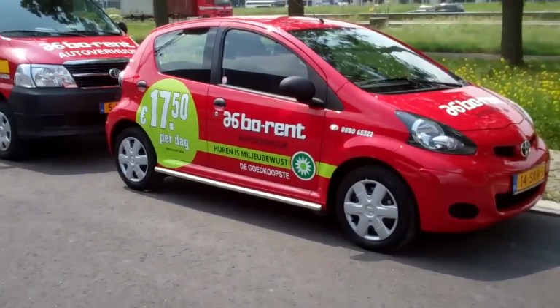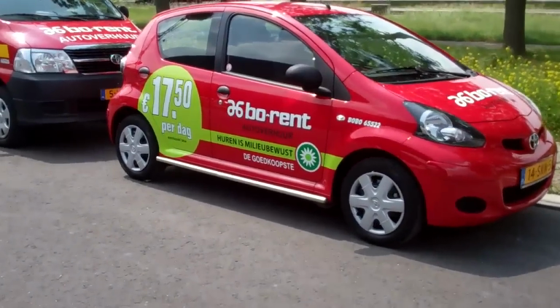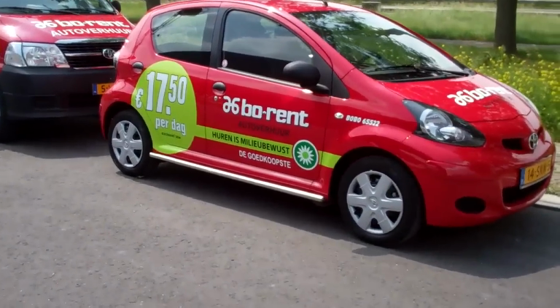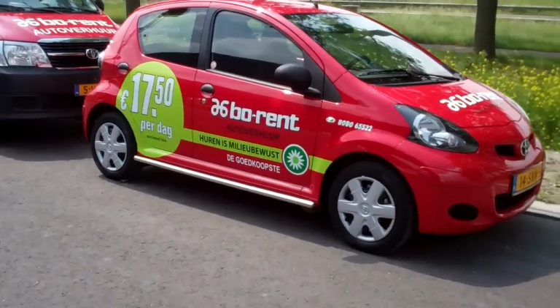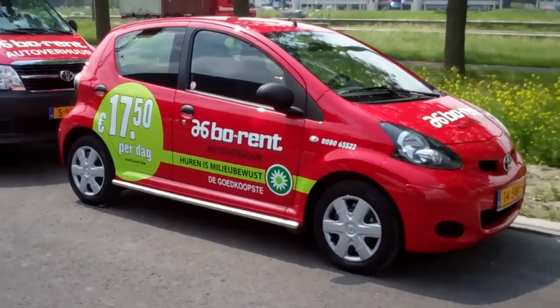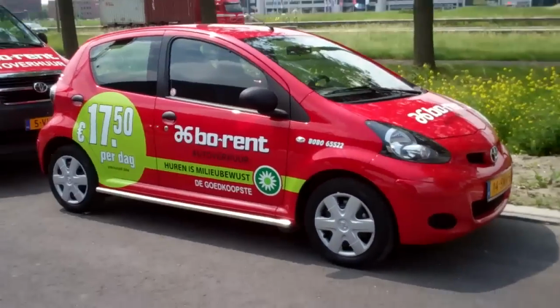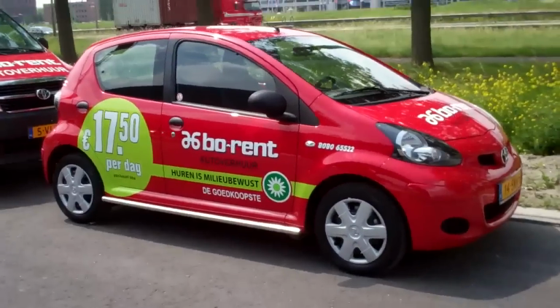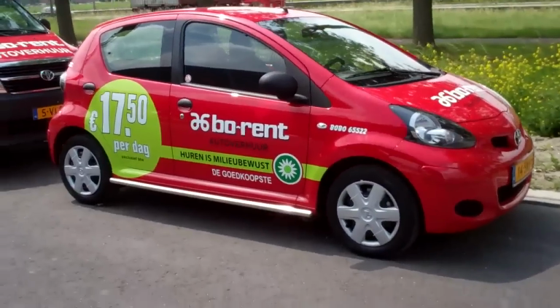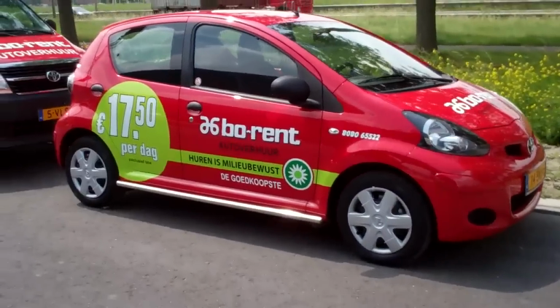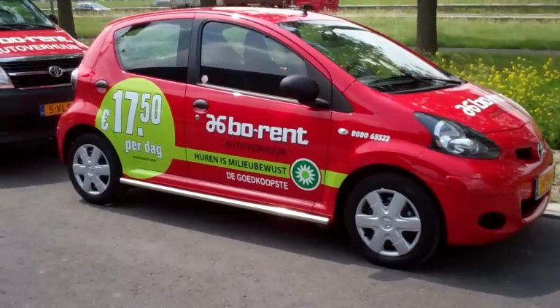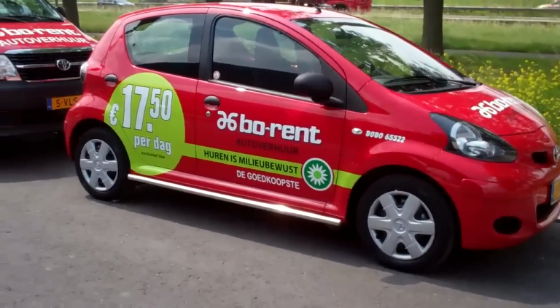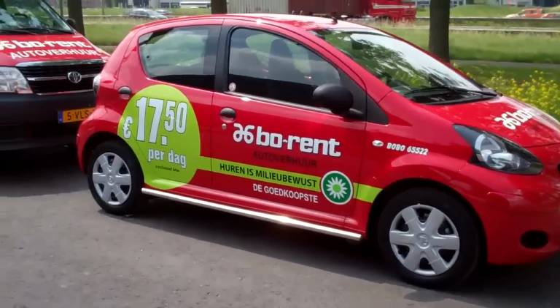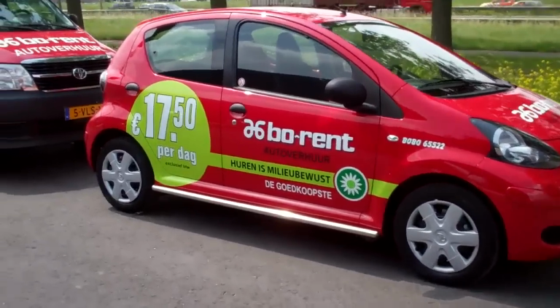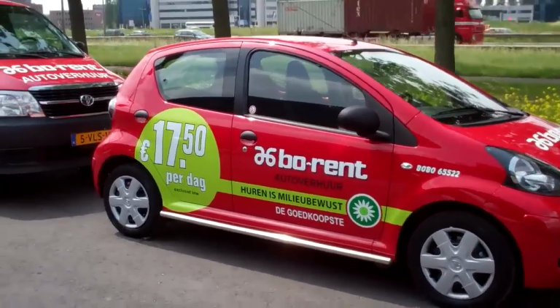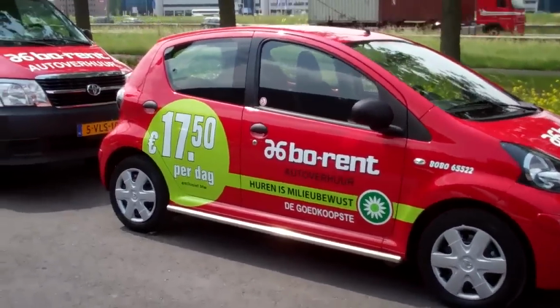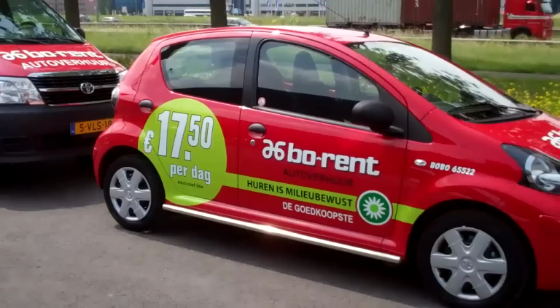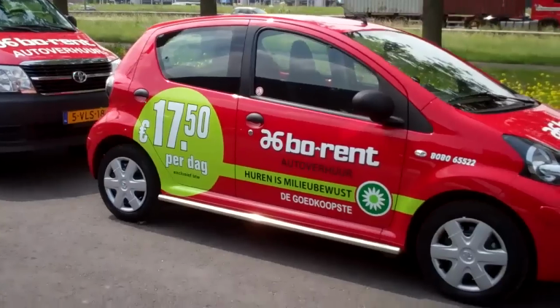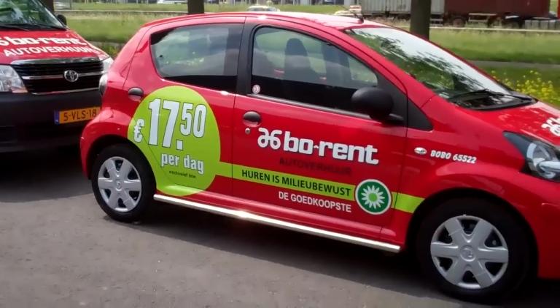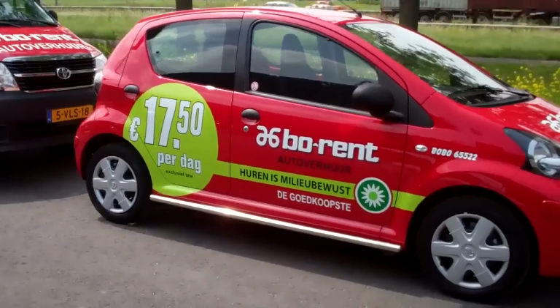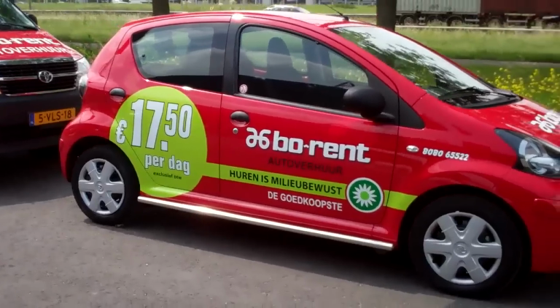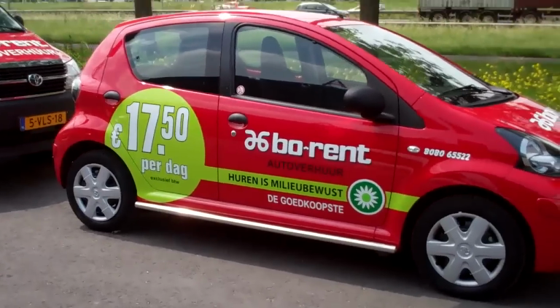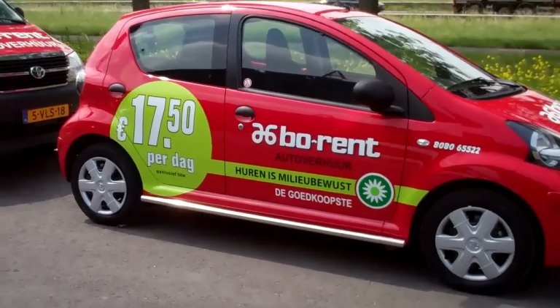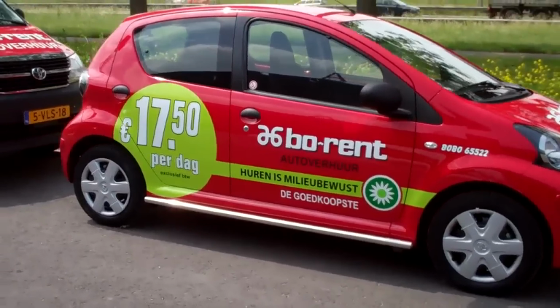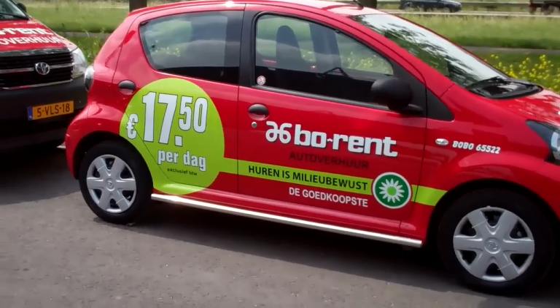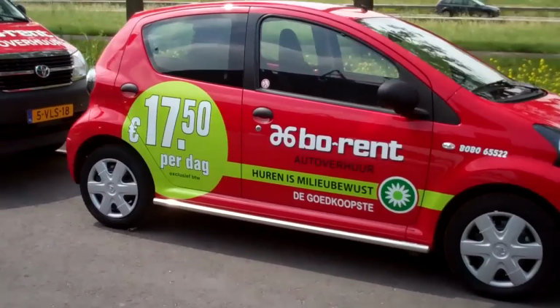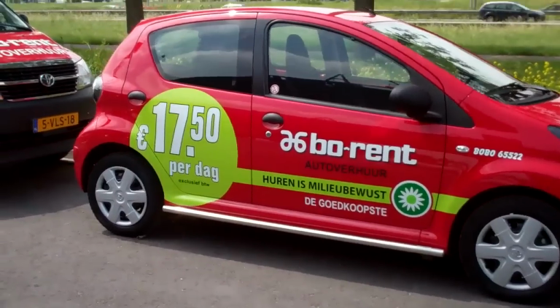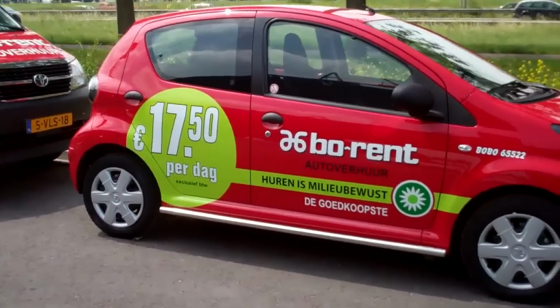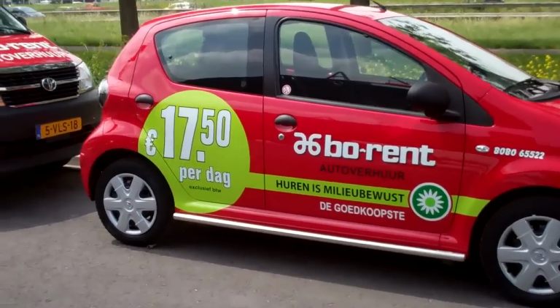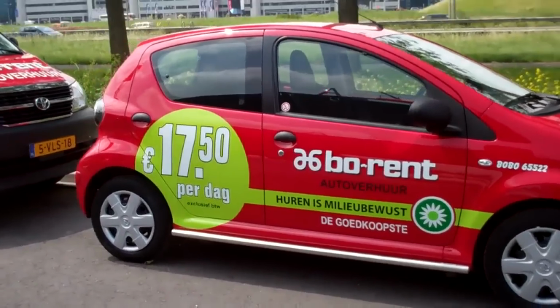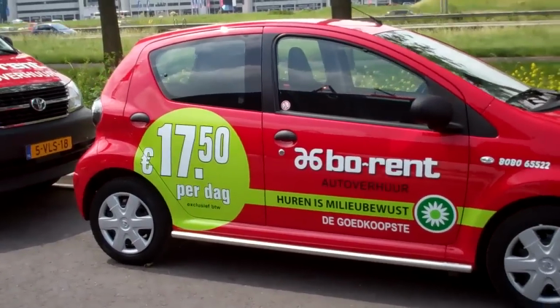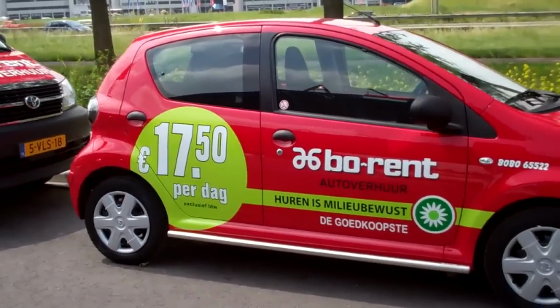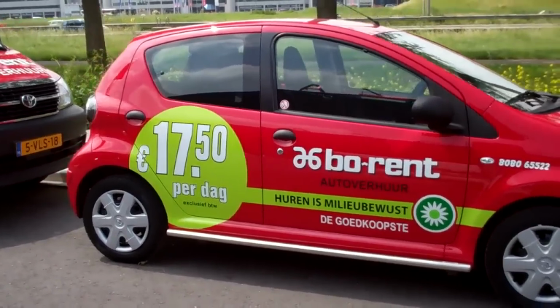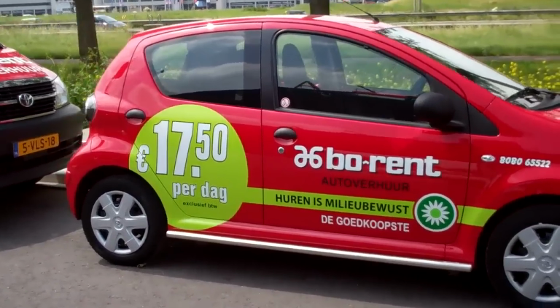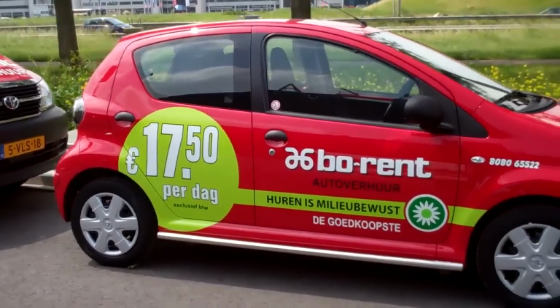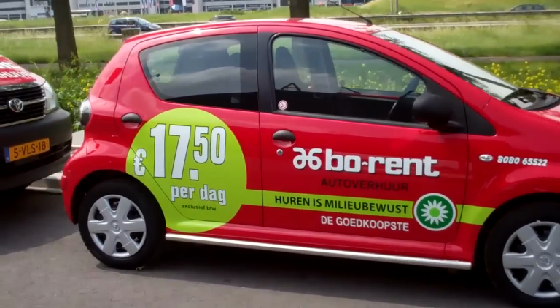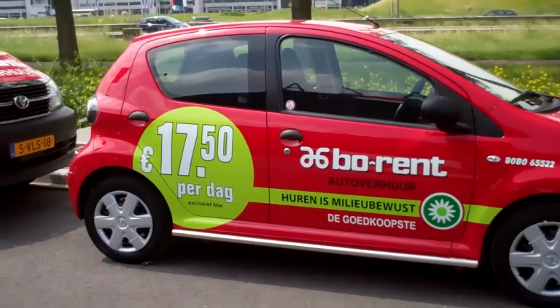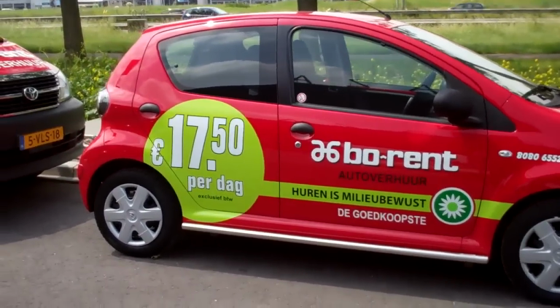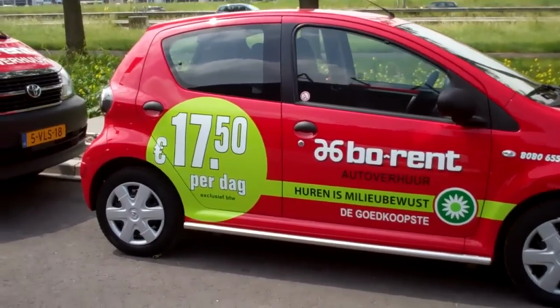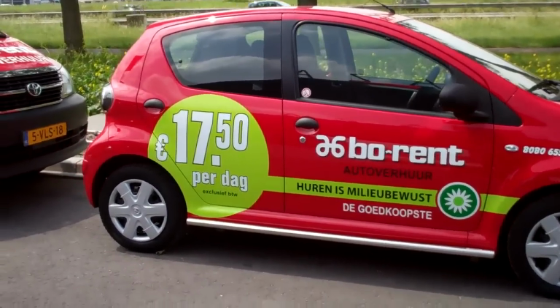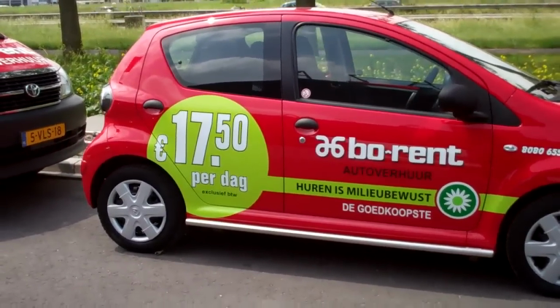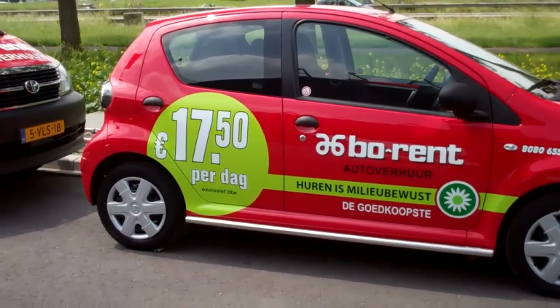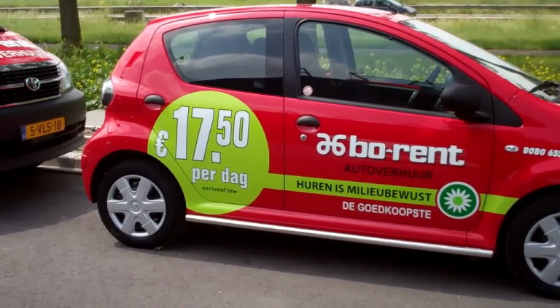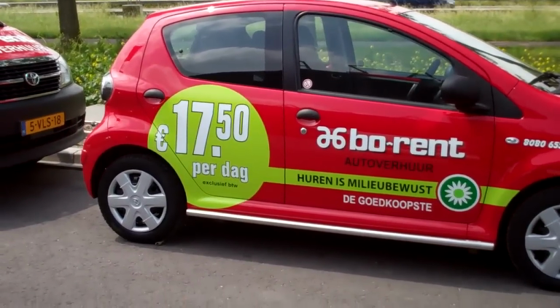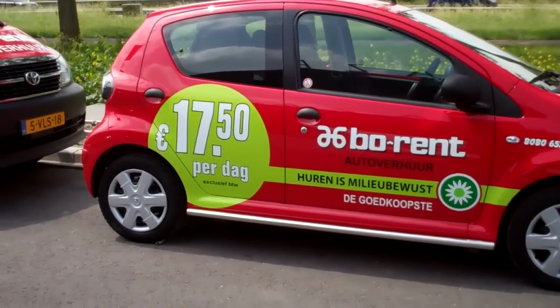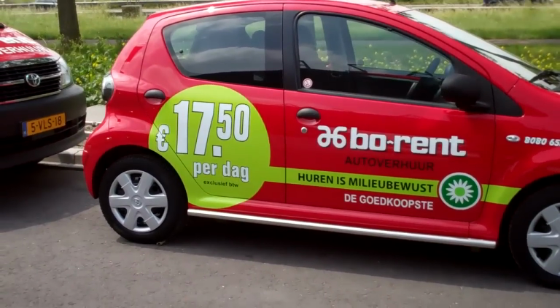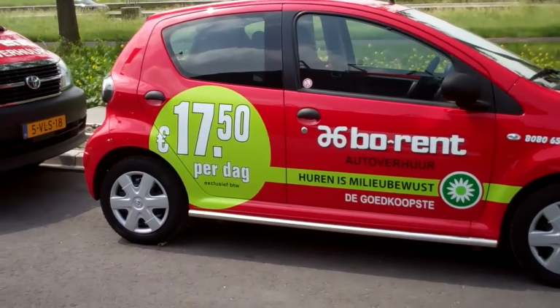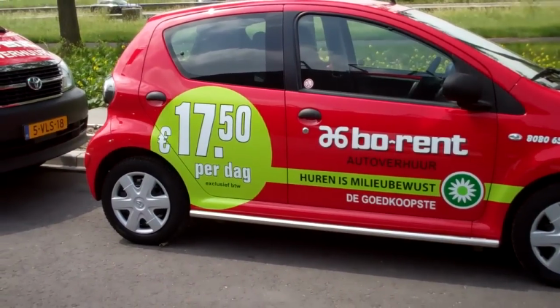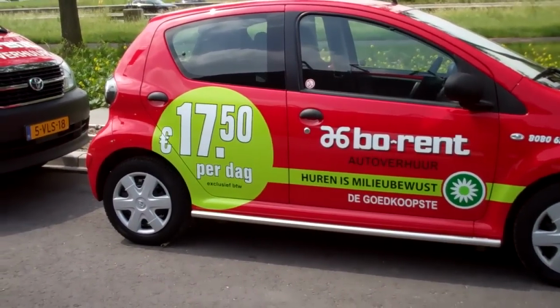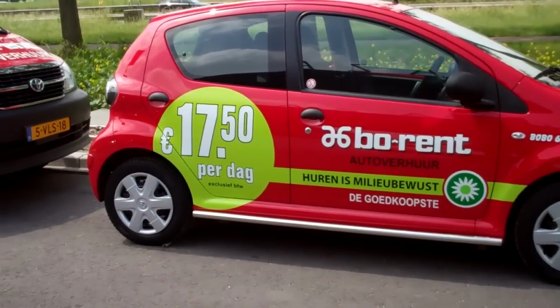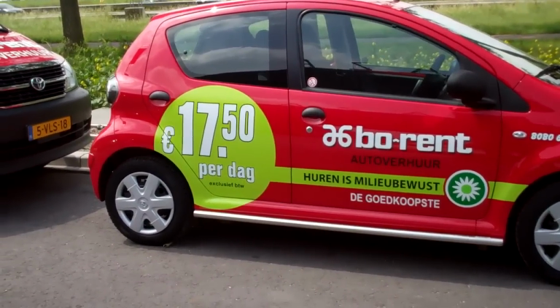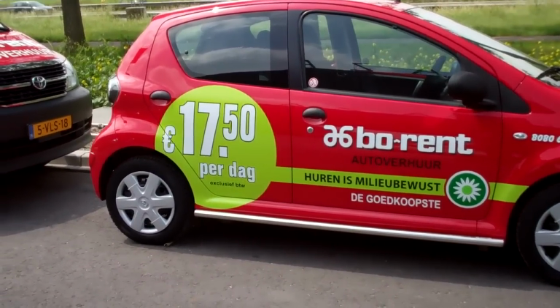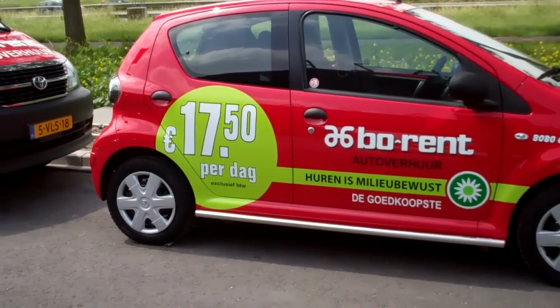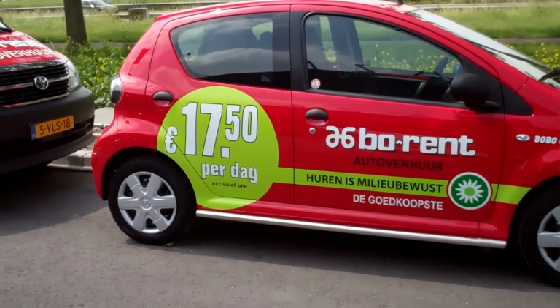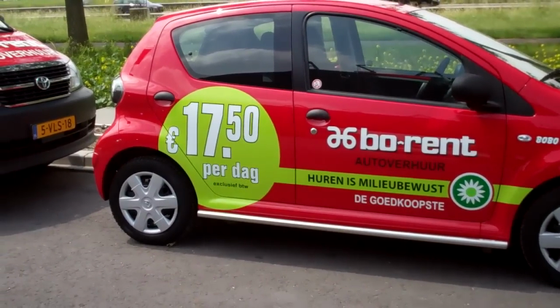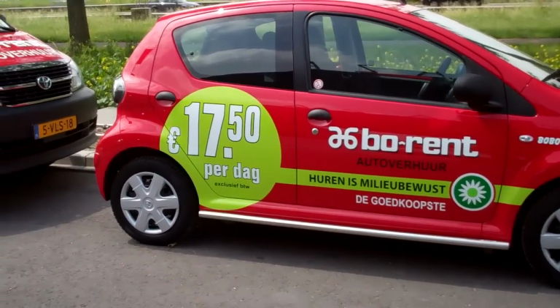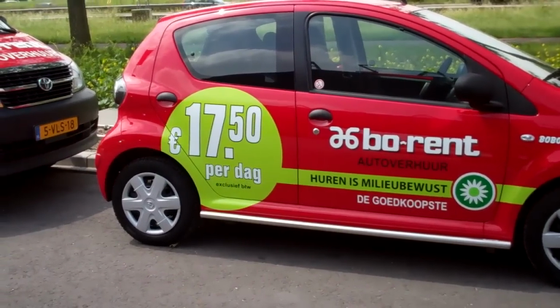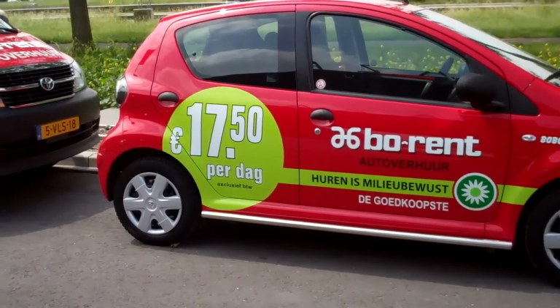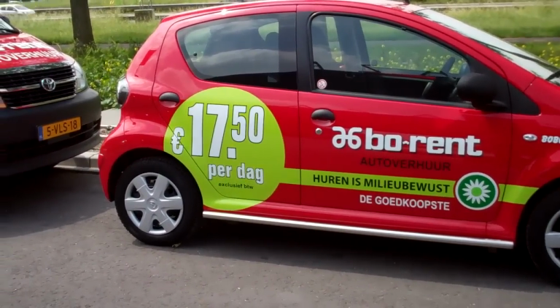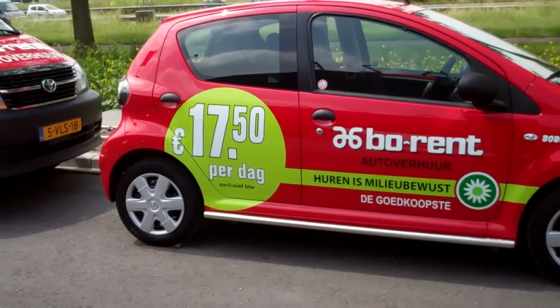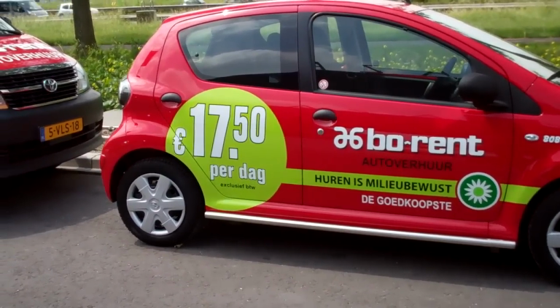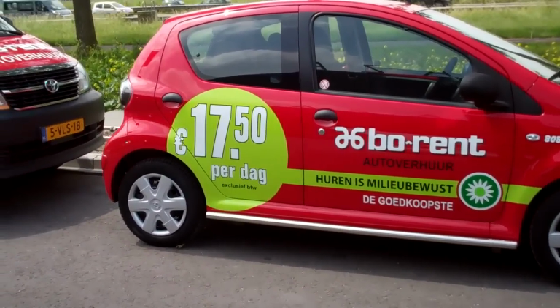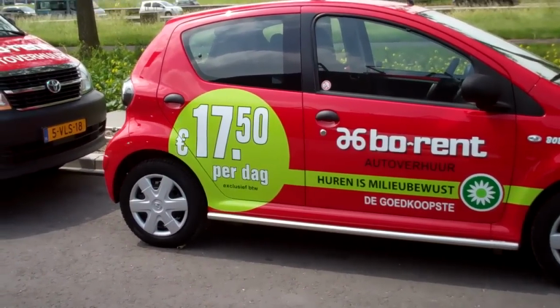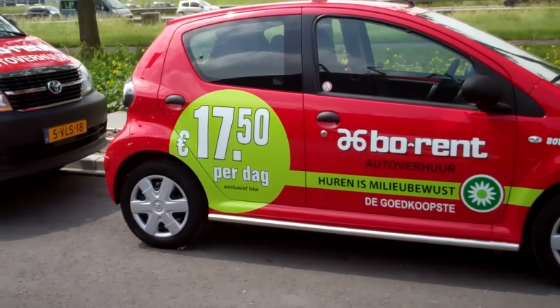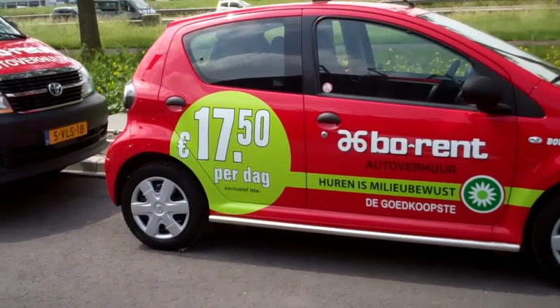All prices in euros of course. A euro at the moment is in US dollars, 1.25, 1.26.